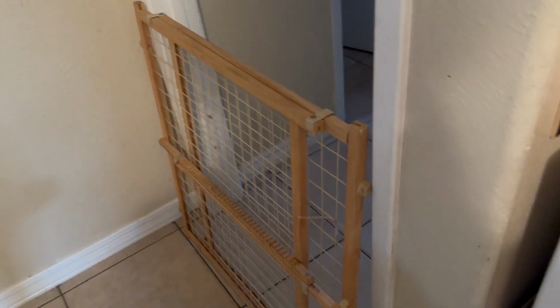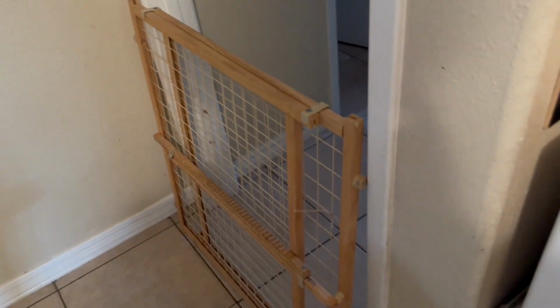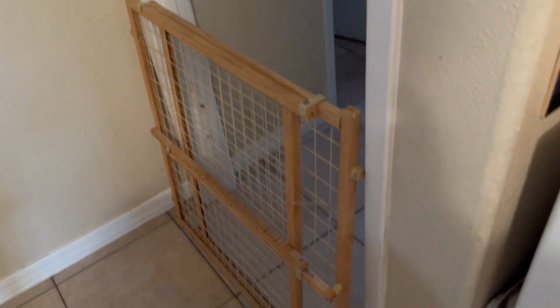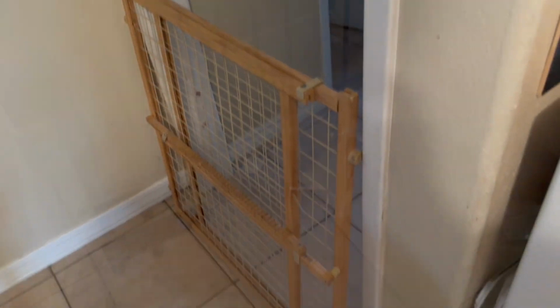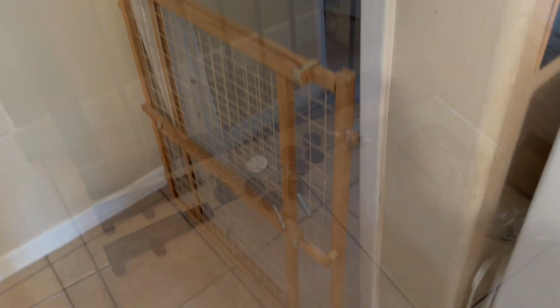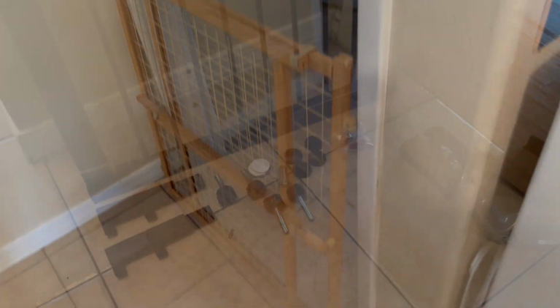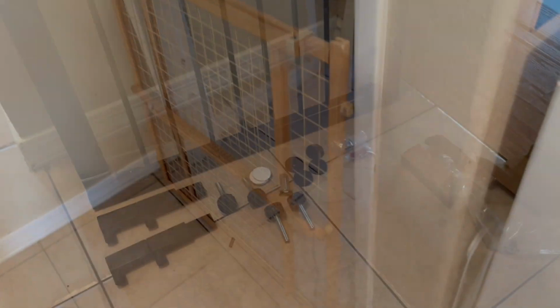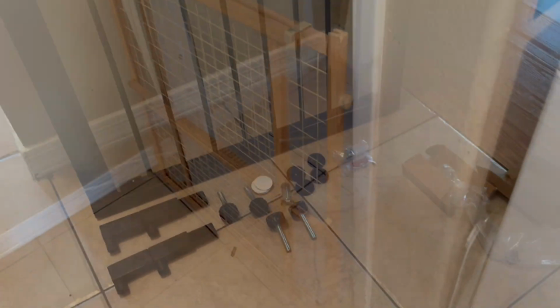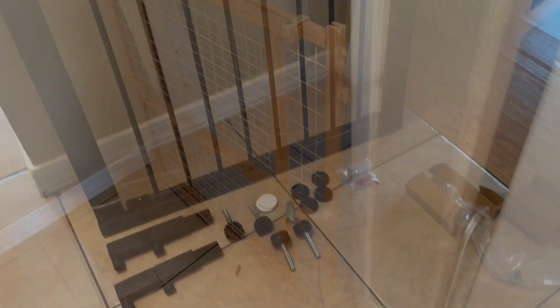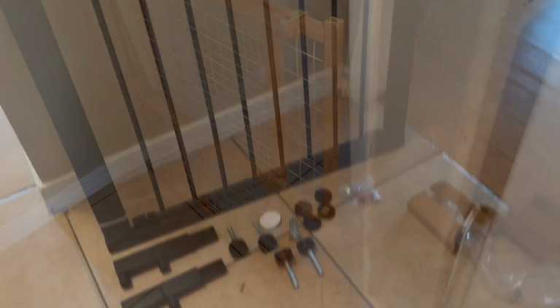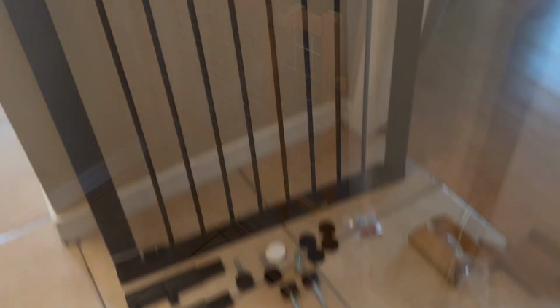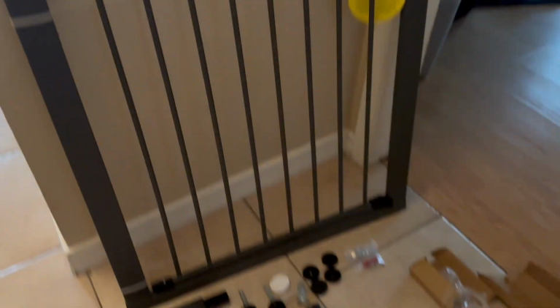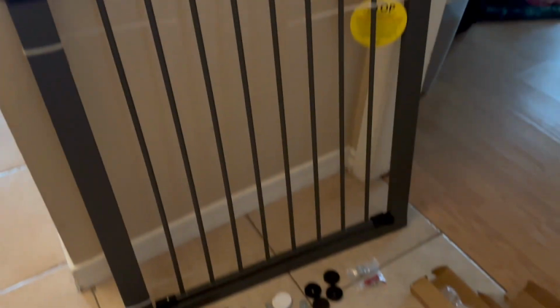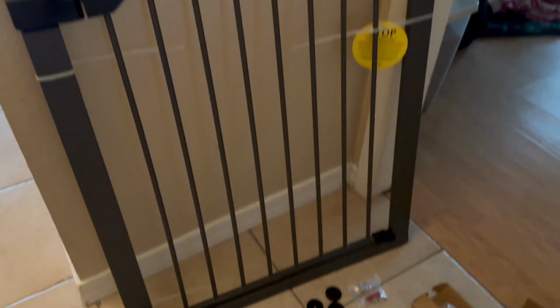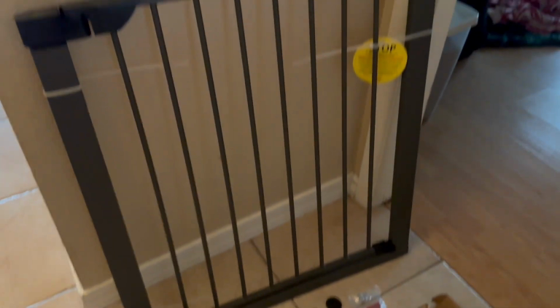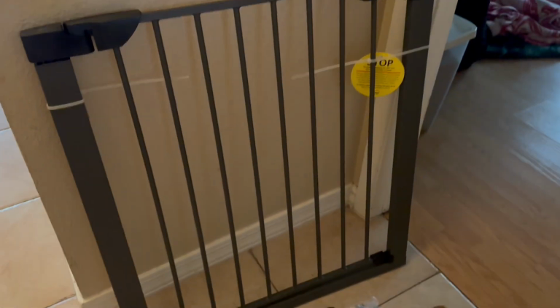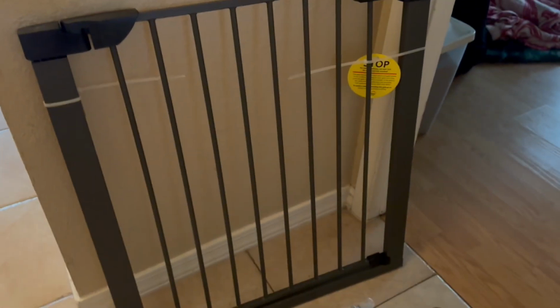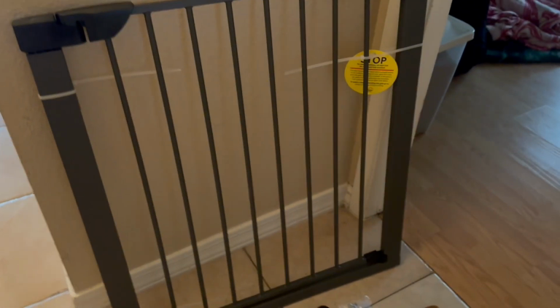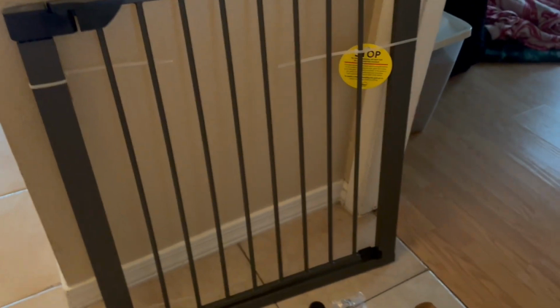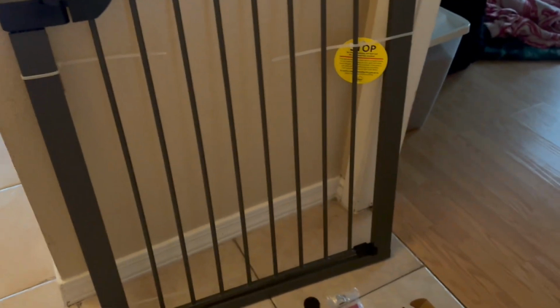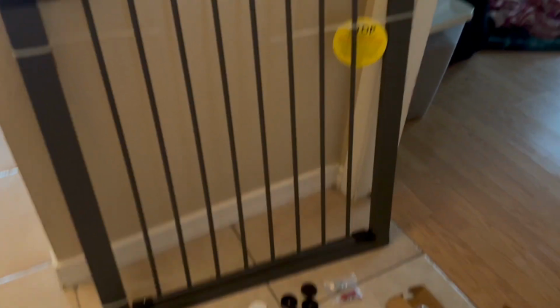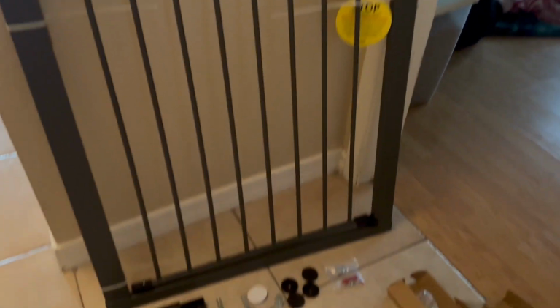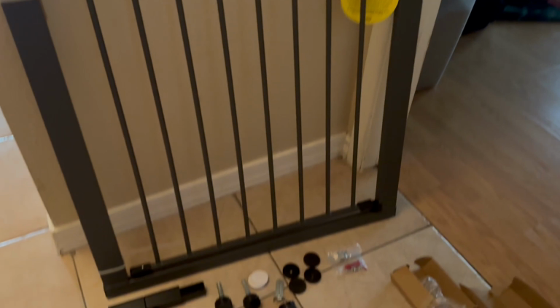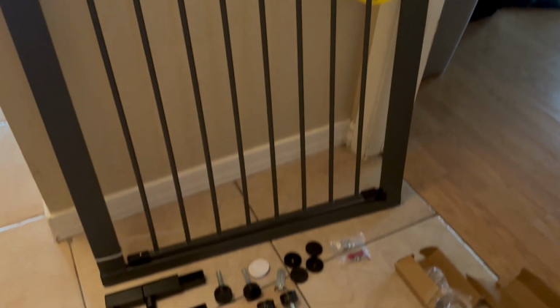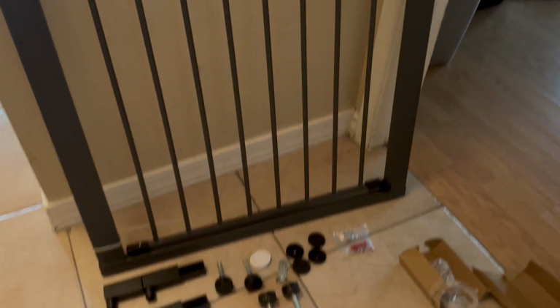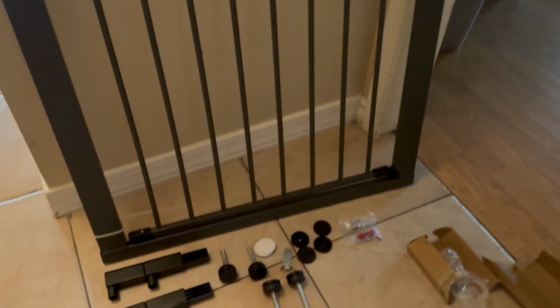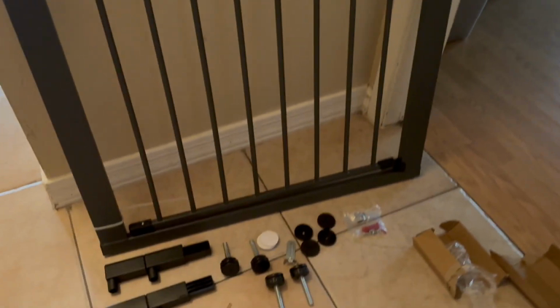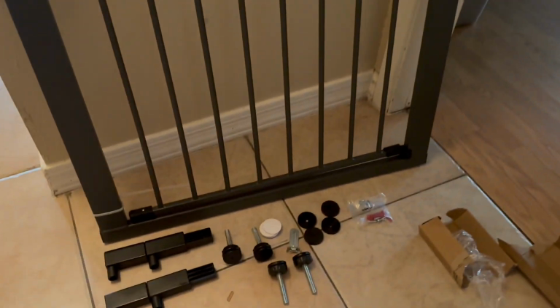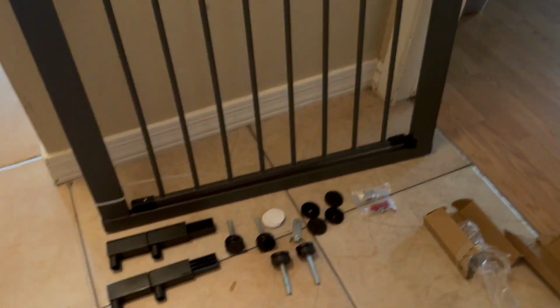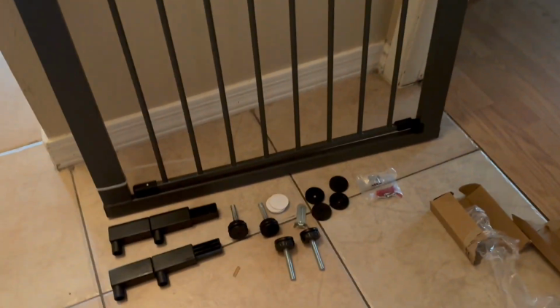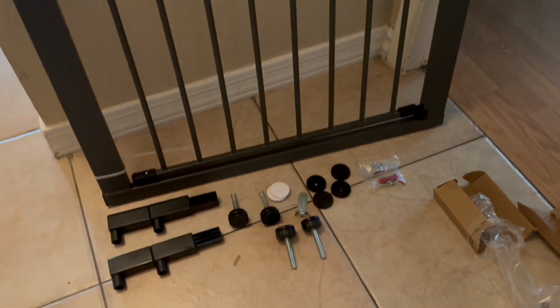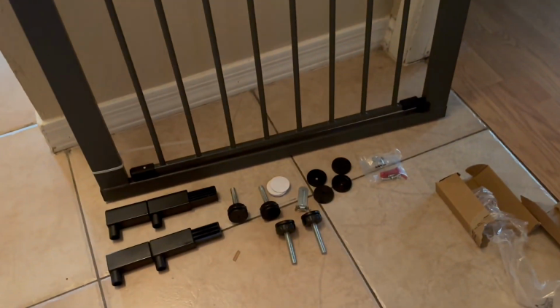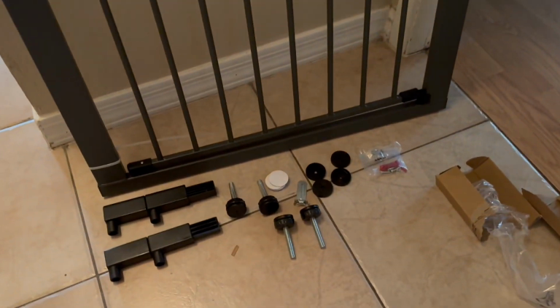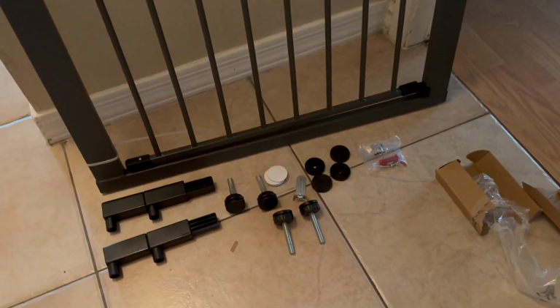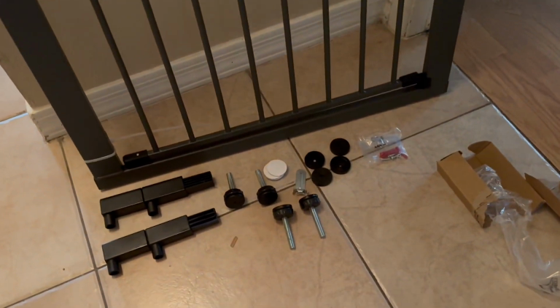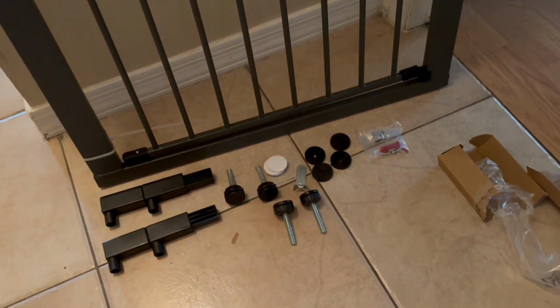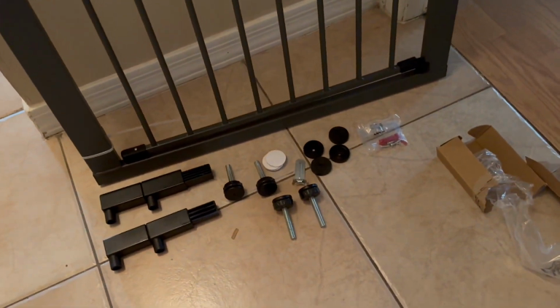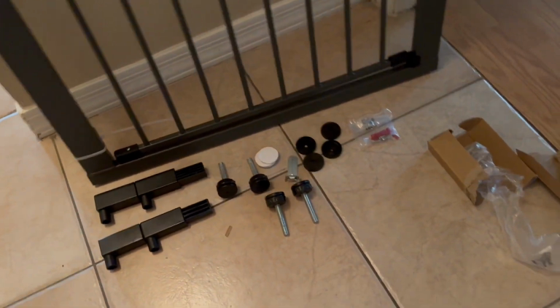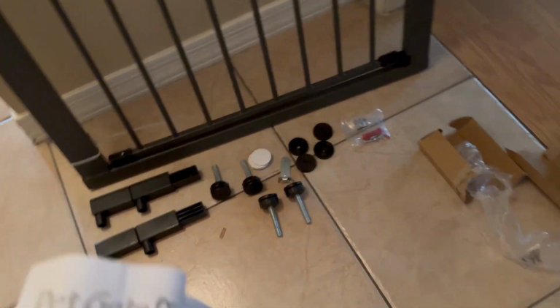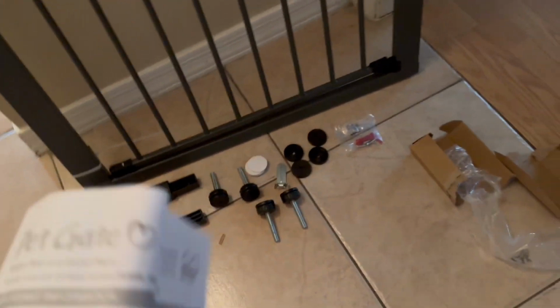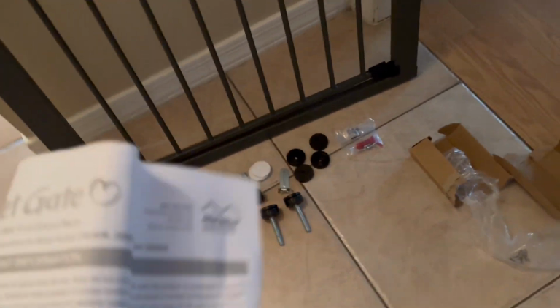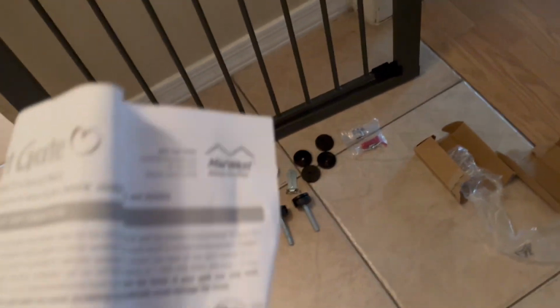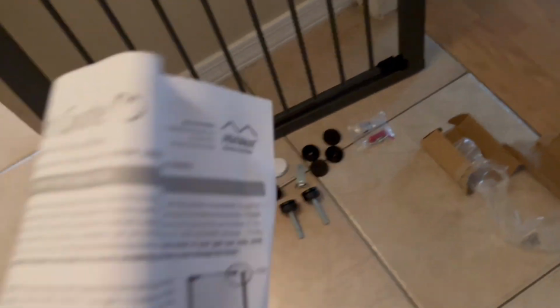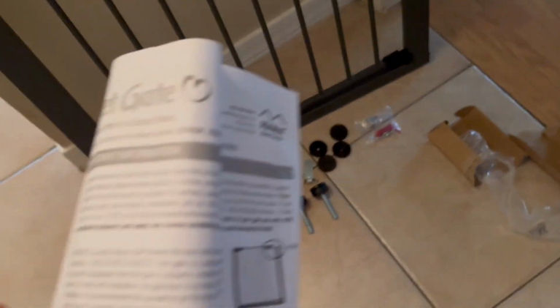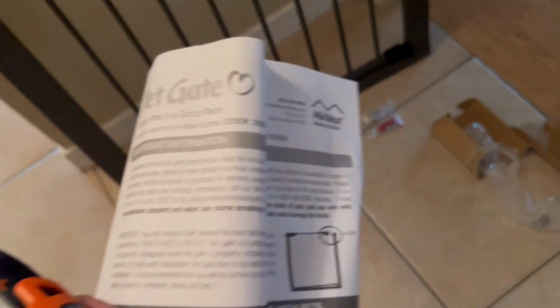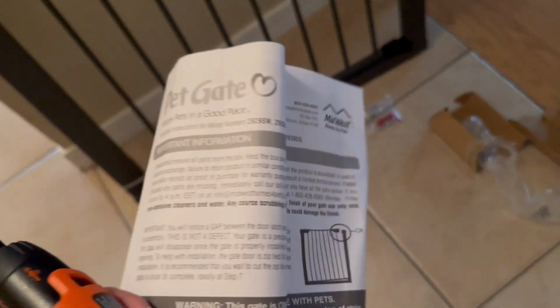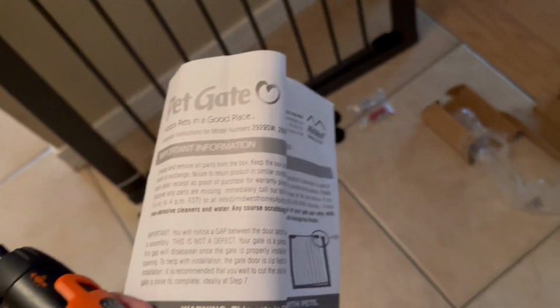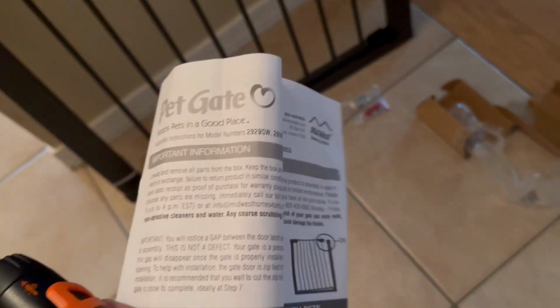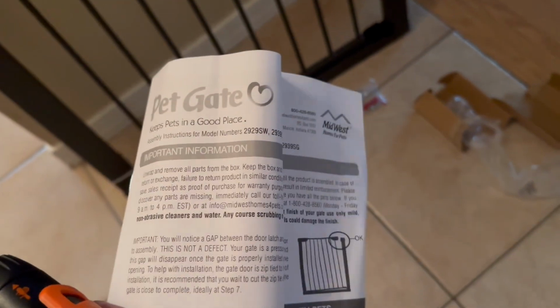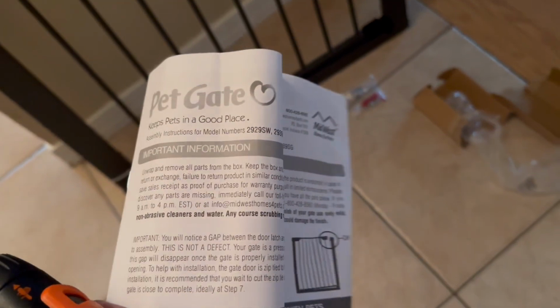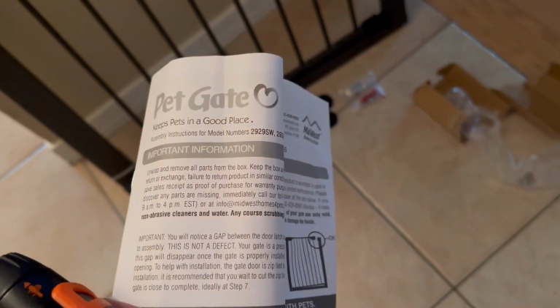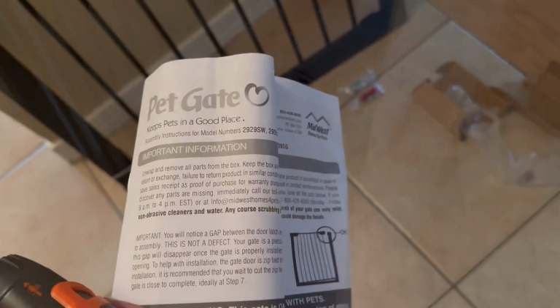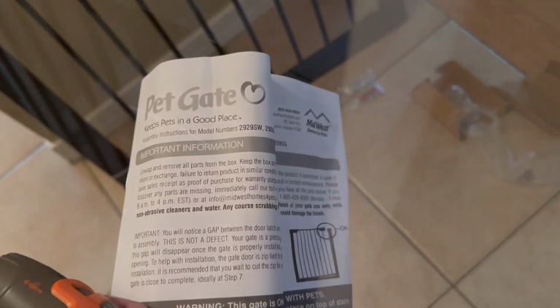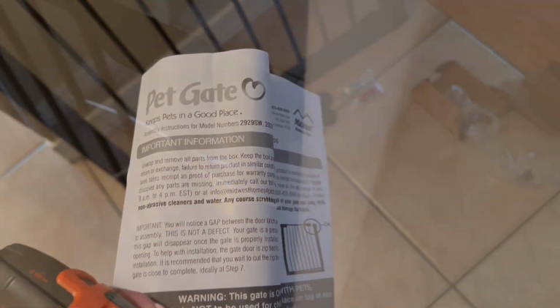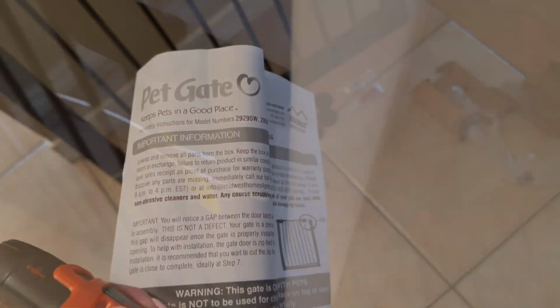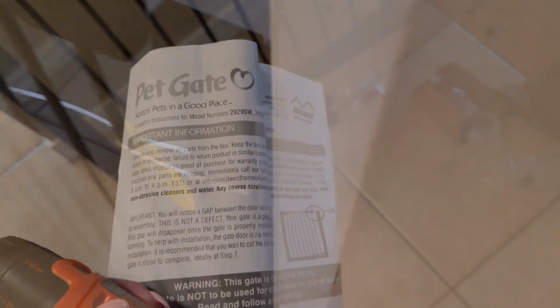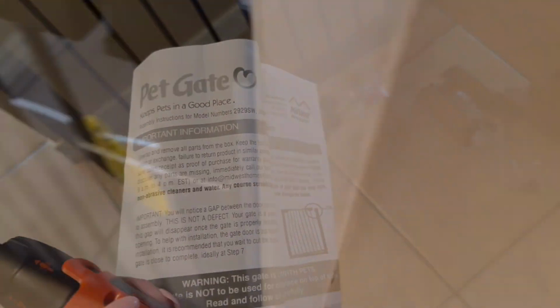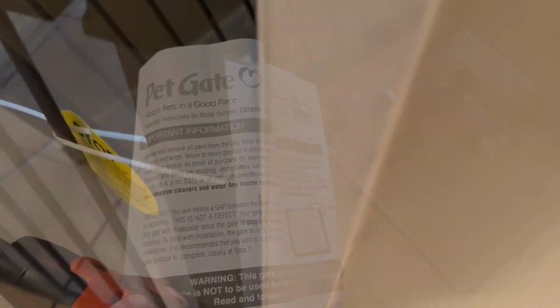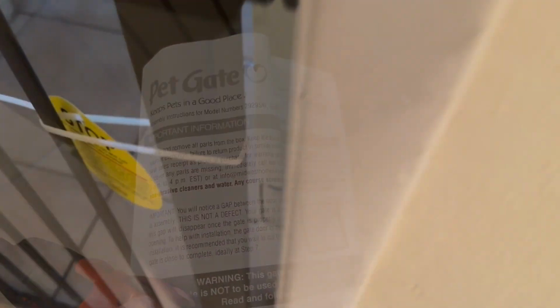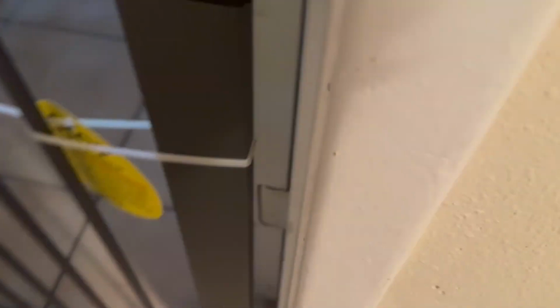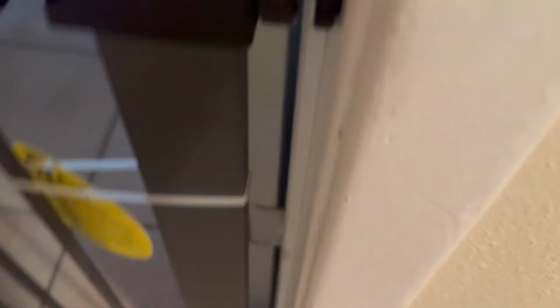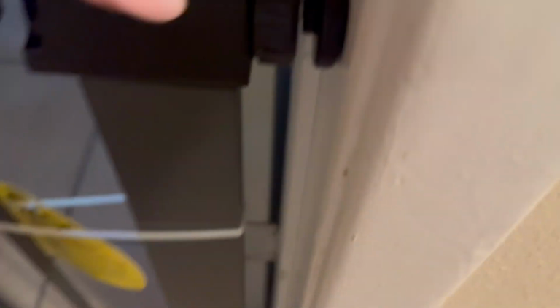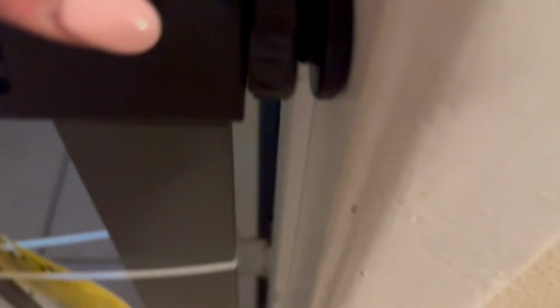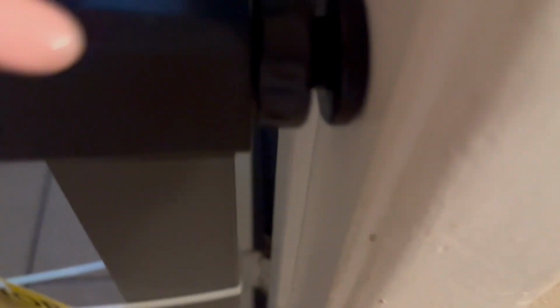So this is the new gate. As you can see, it does have a door on it. Here are the pieces that come with it, although we didn't really end up using all of them.